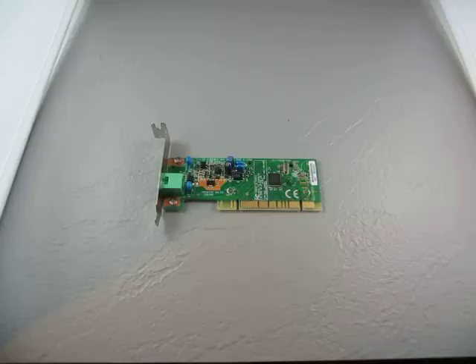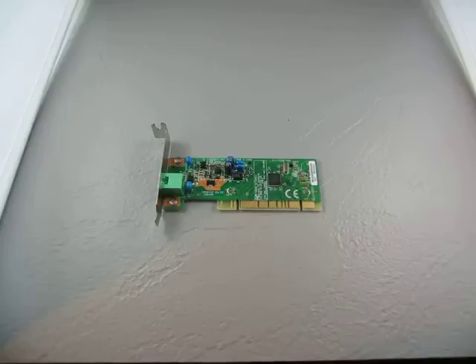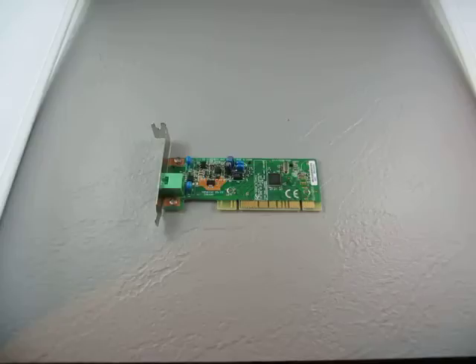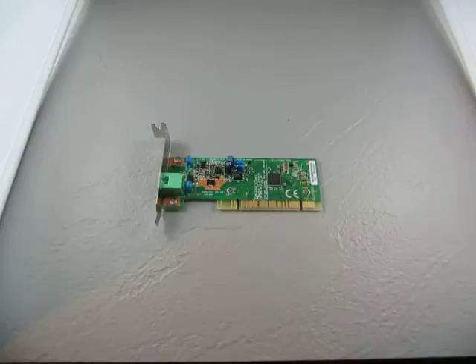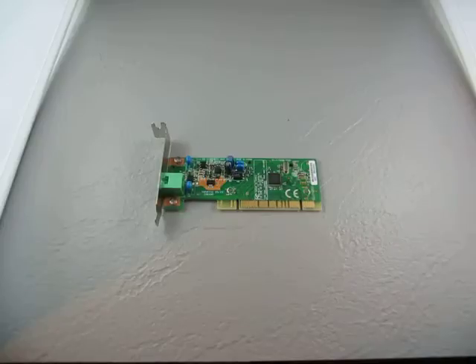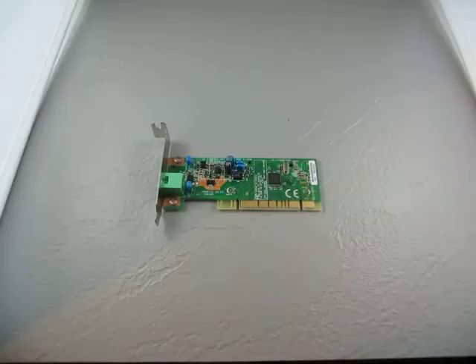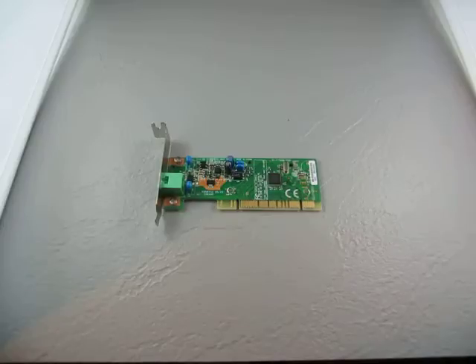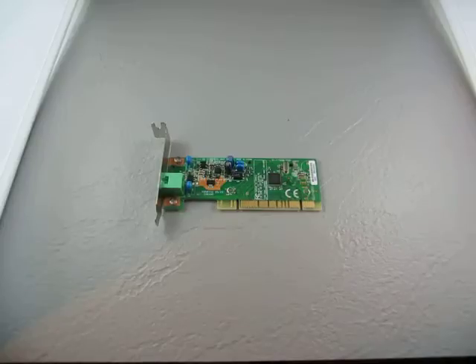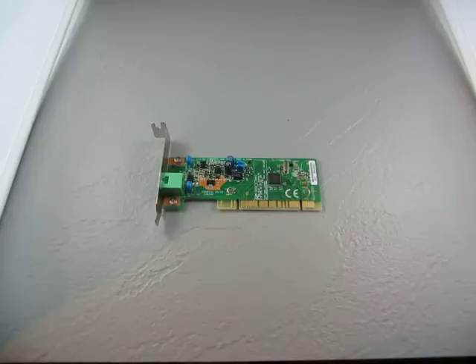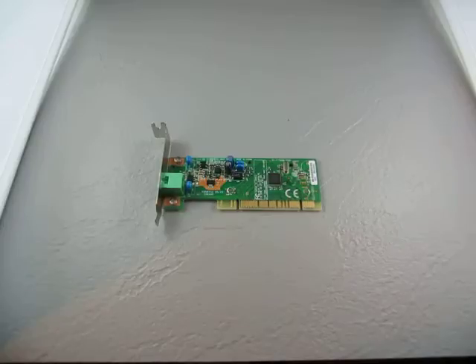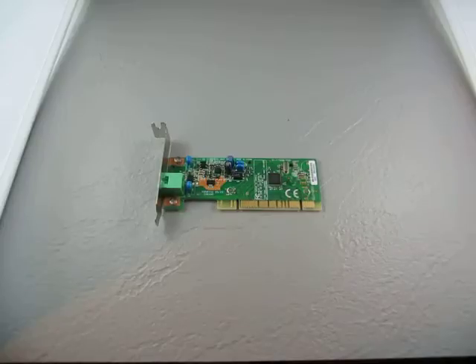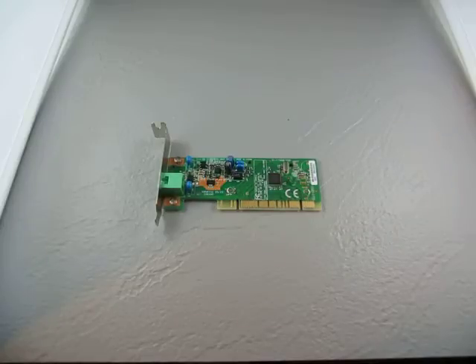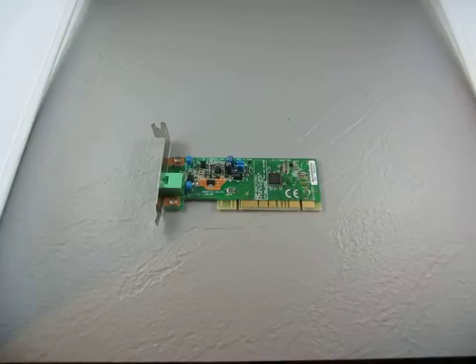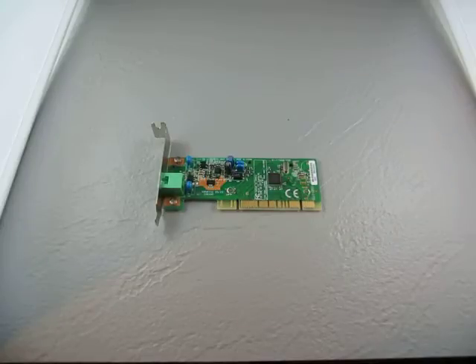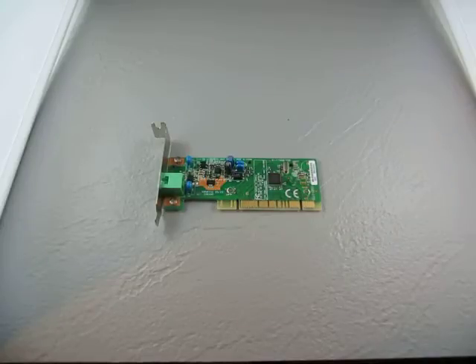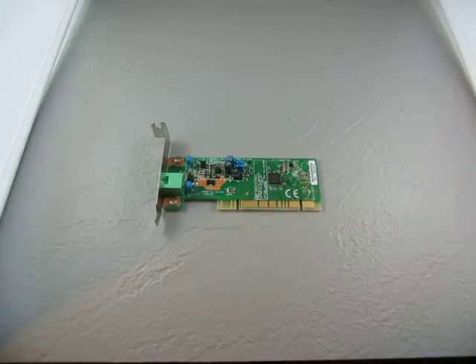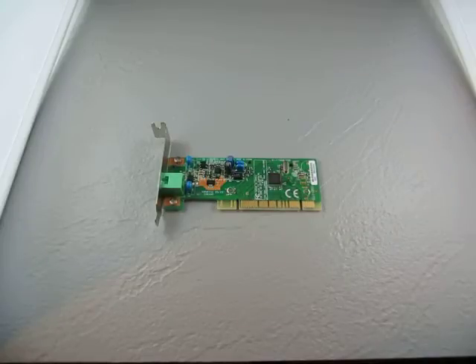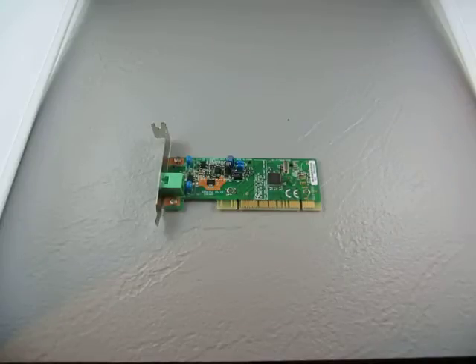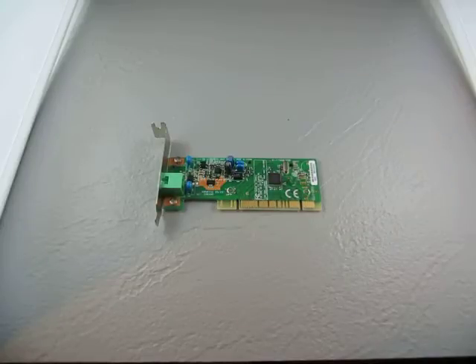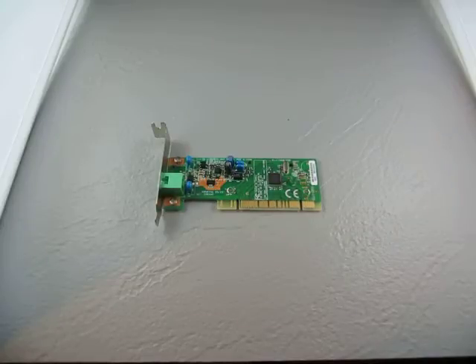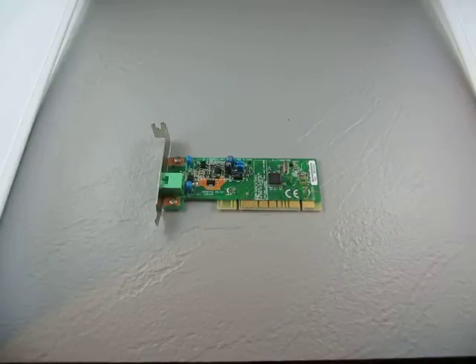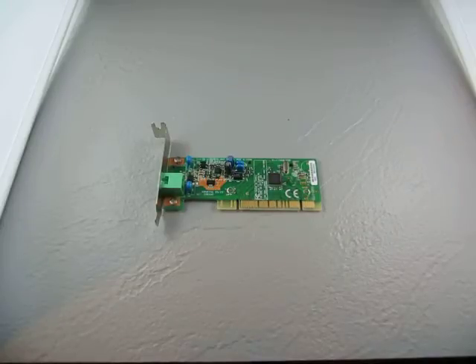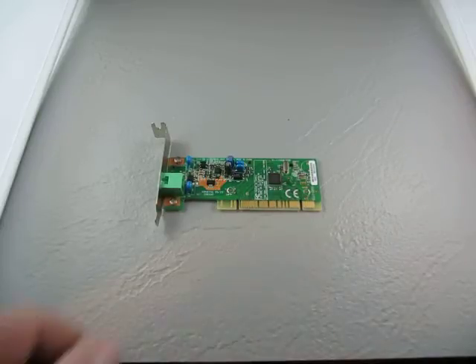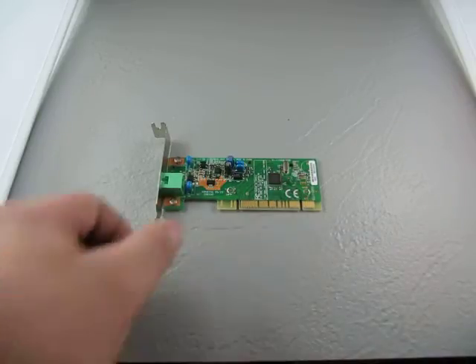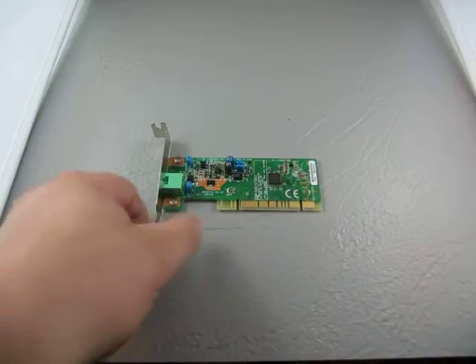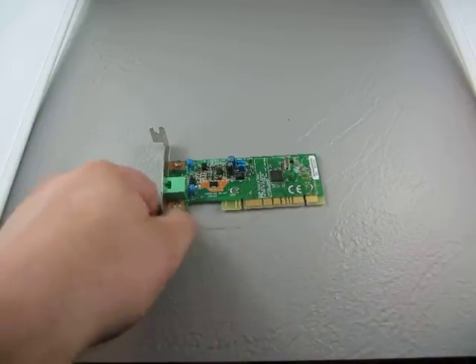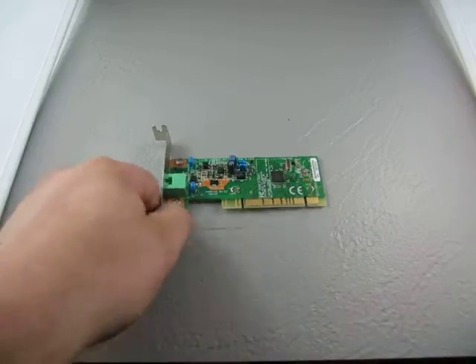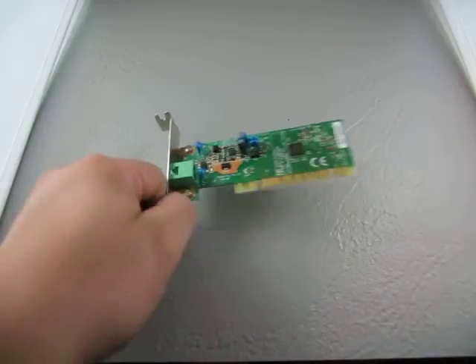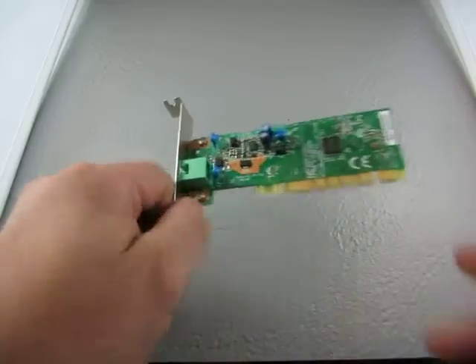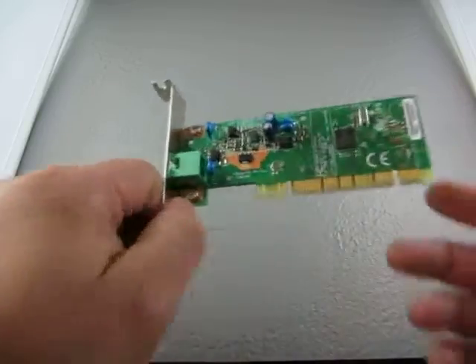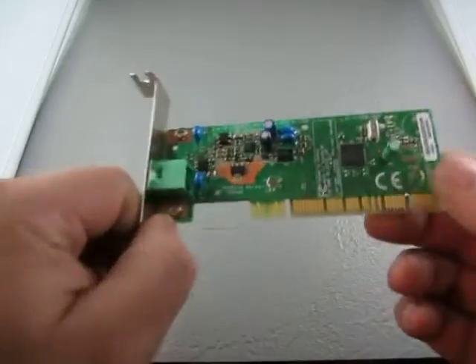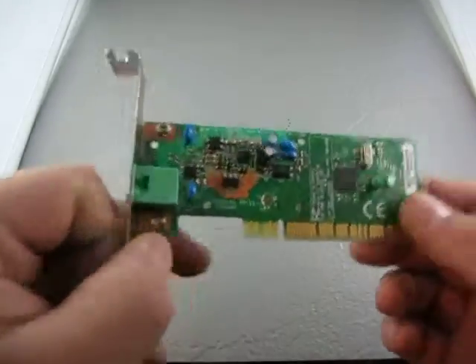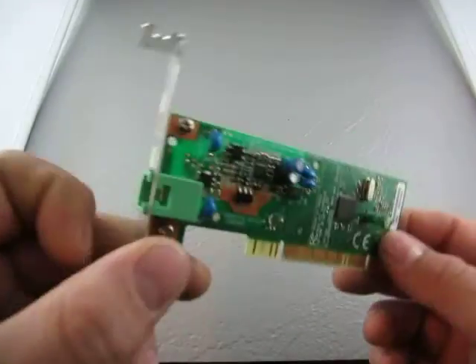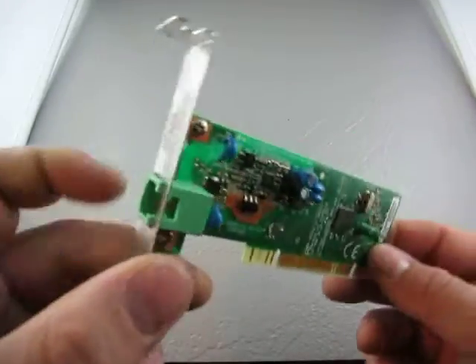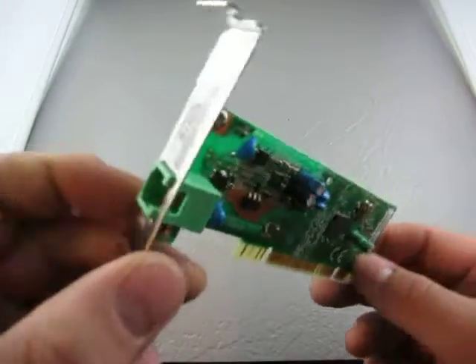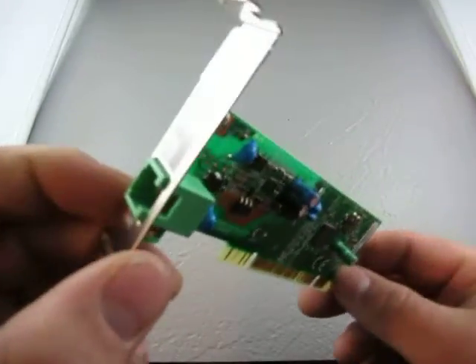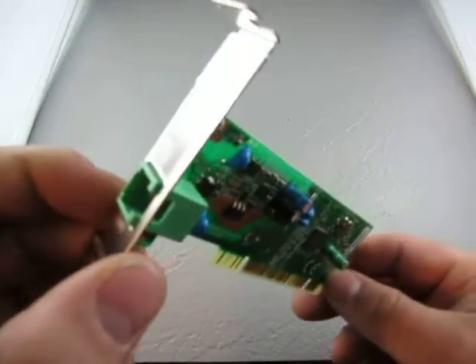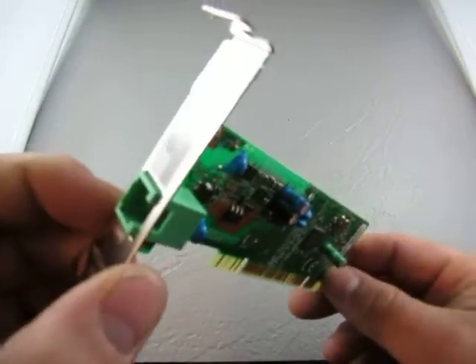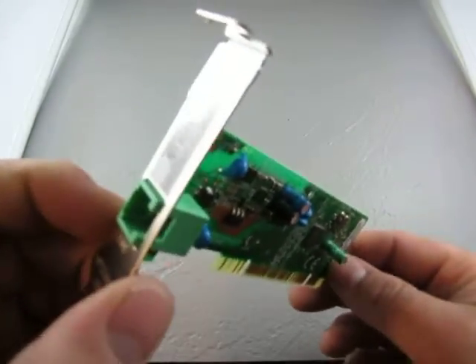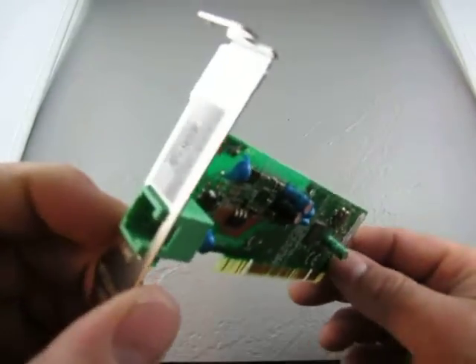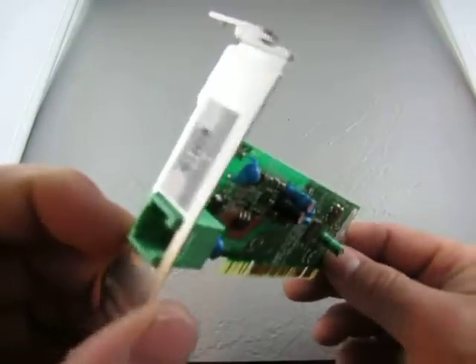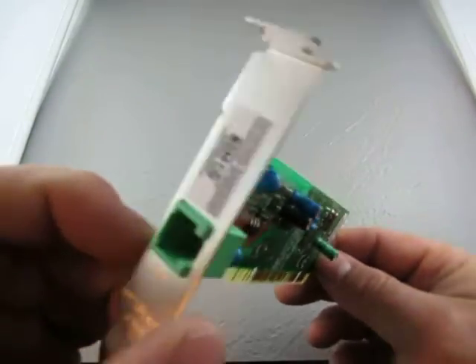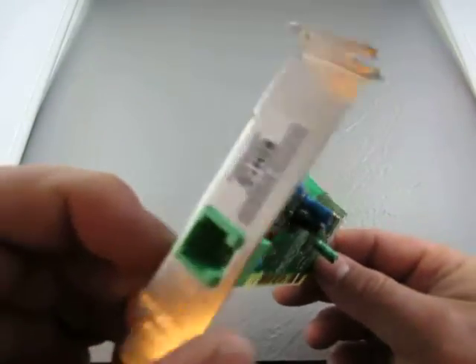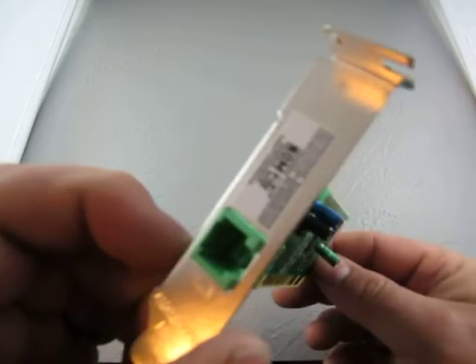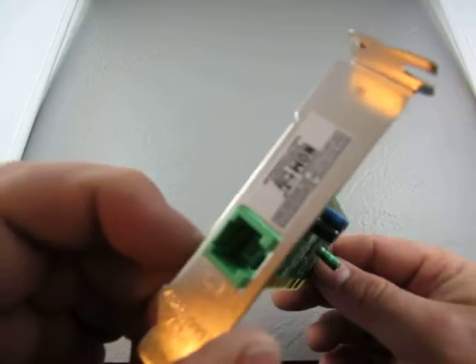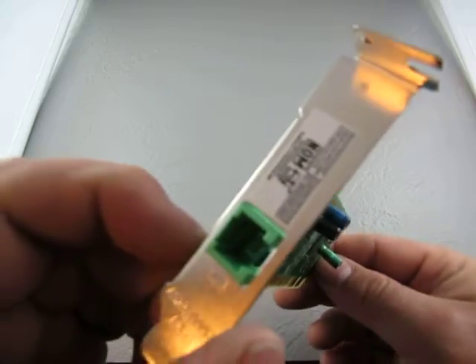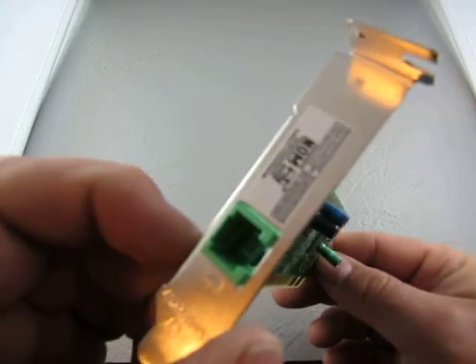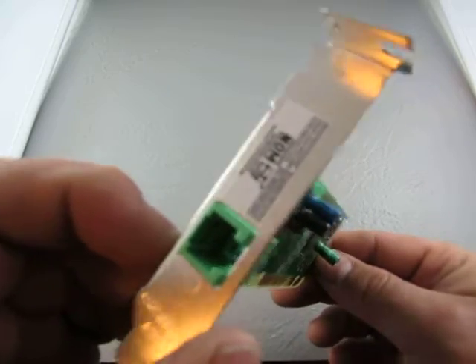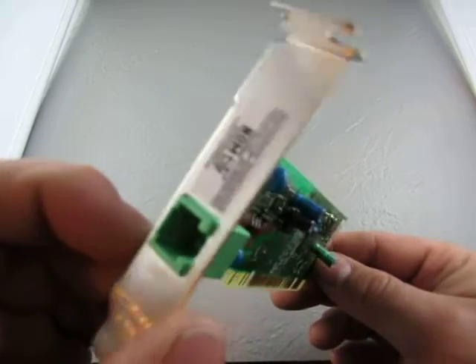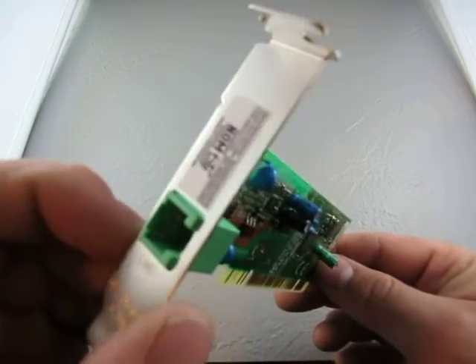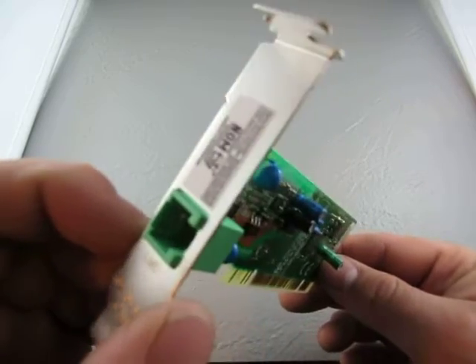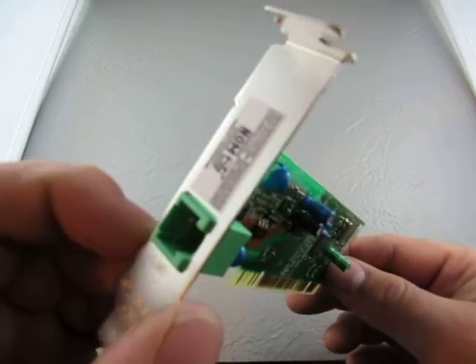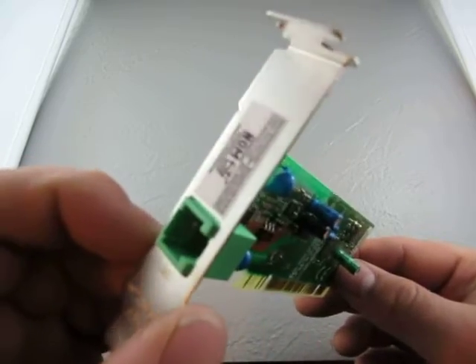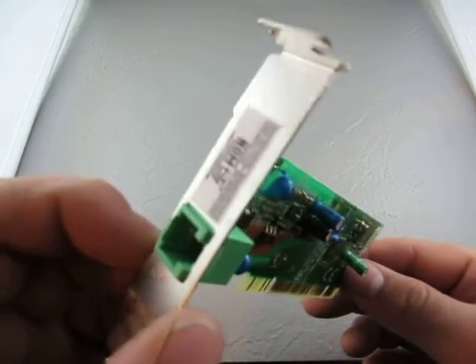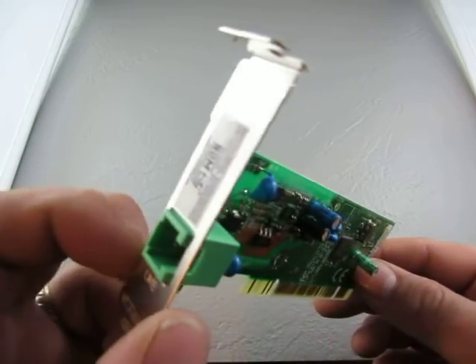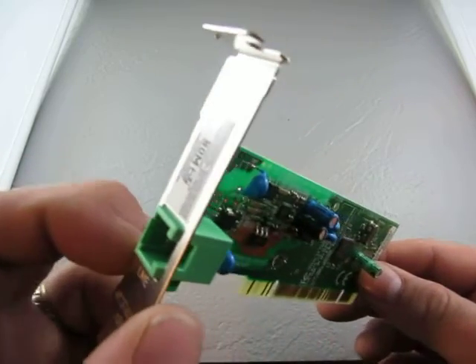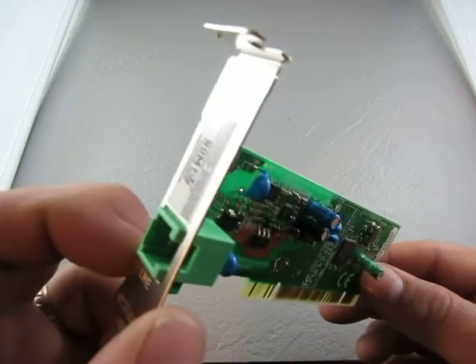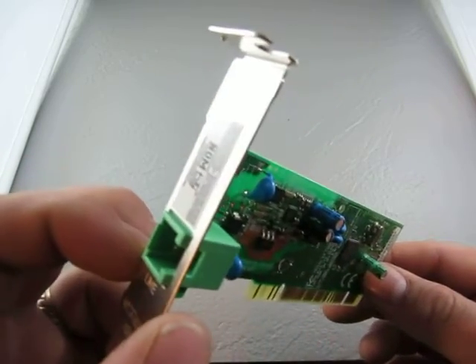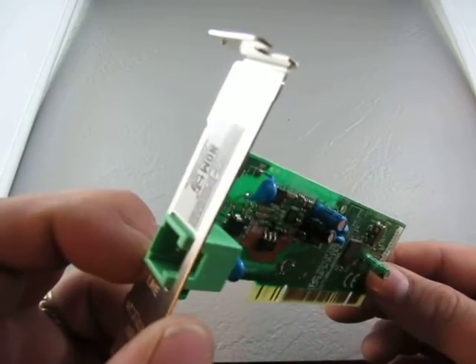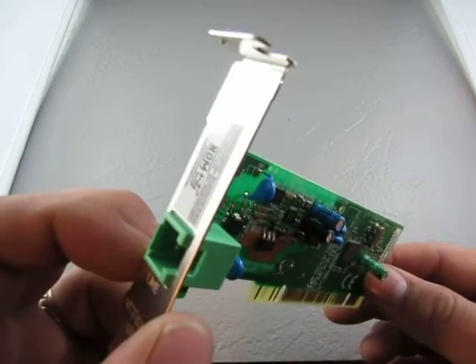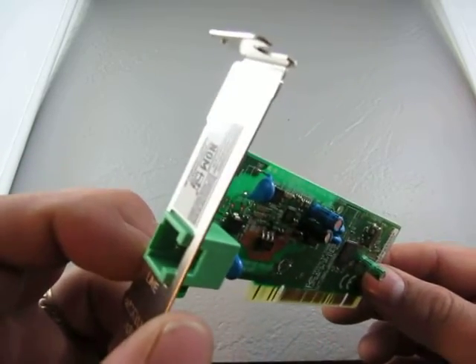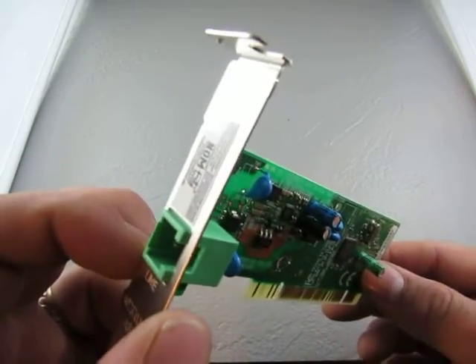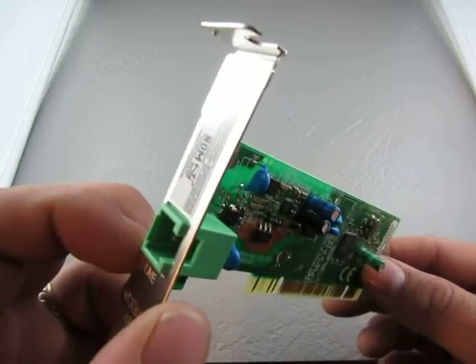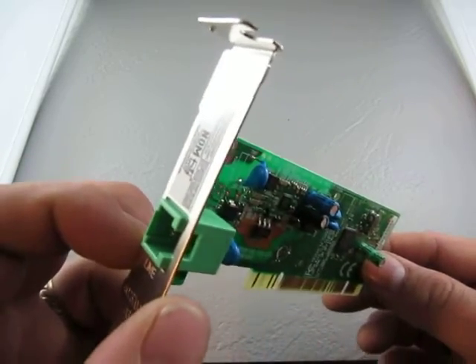For sale we have what looks like a modem board — modem card. There is a line in, looks like a normal phone line.